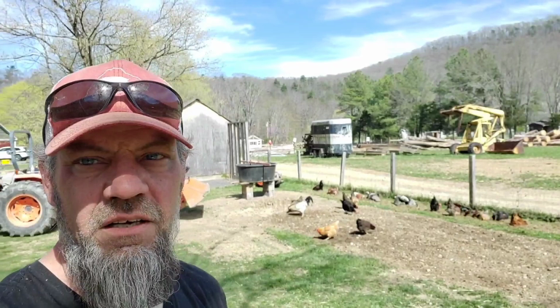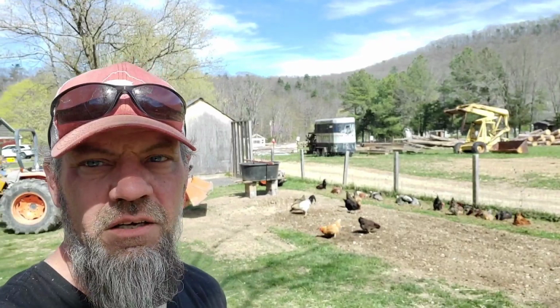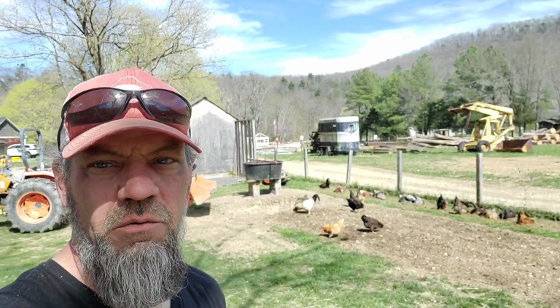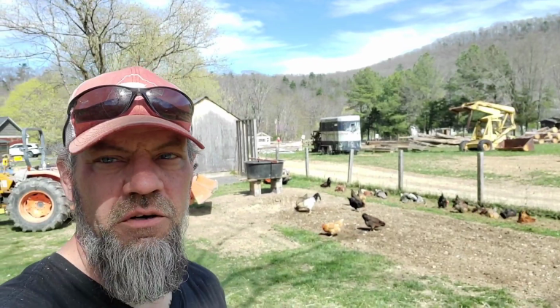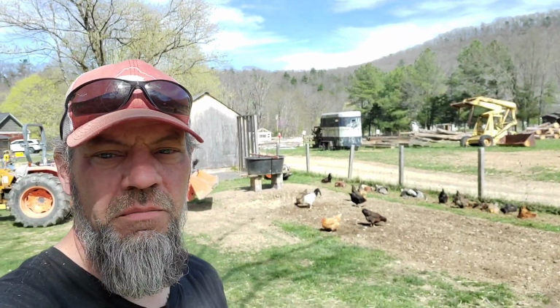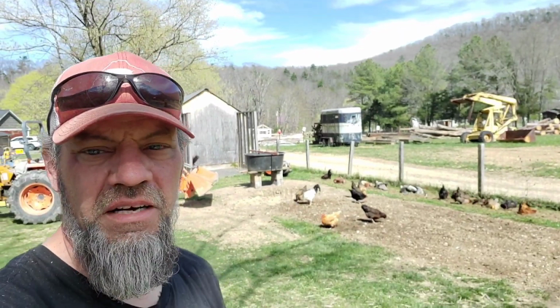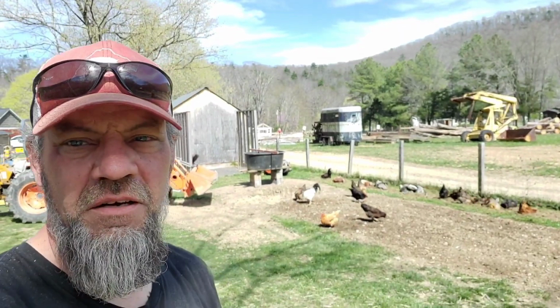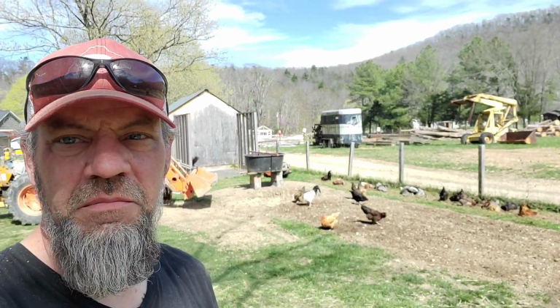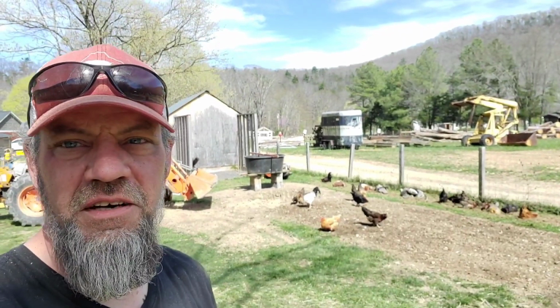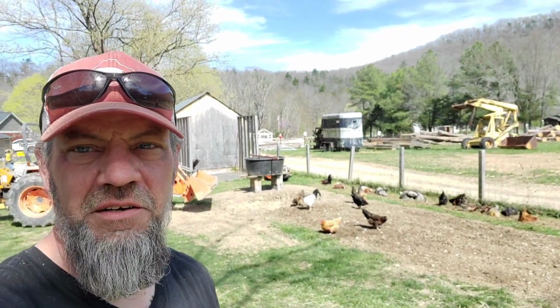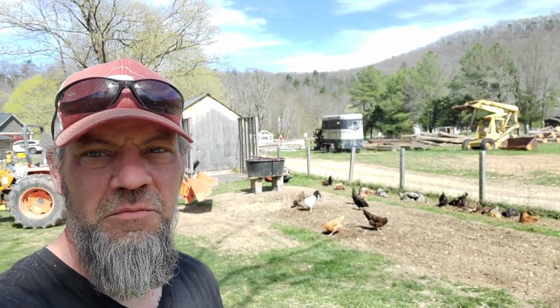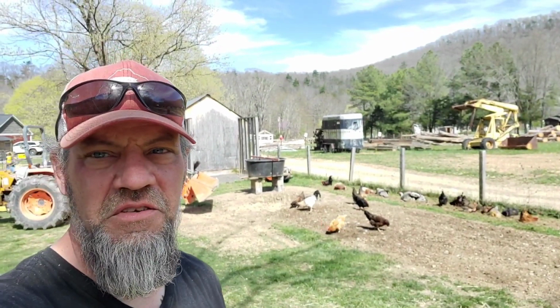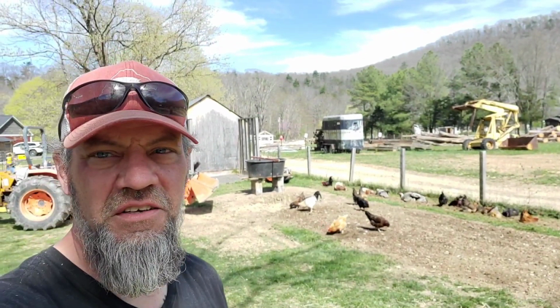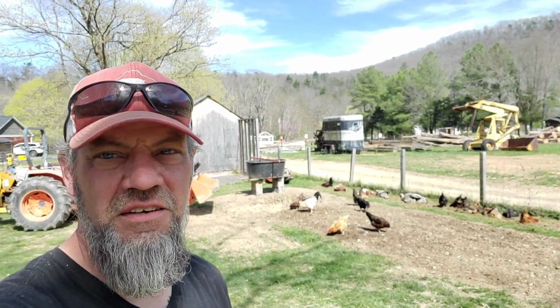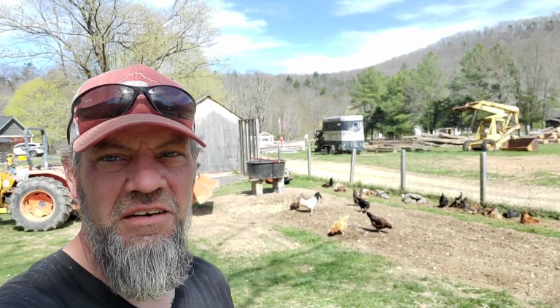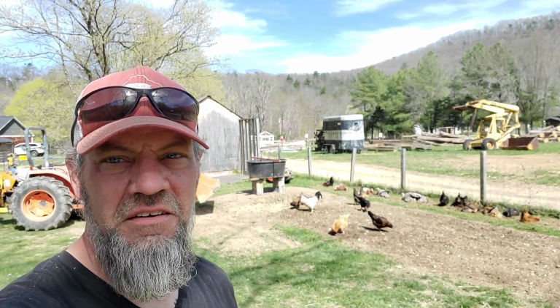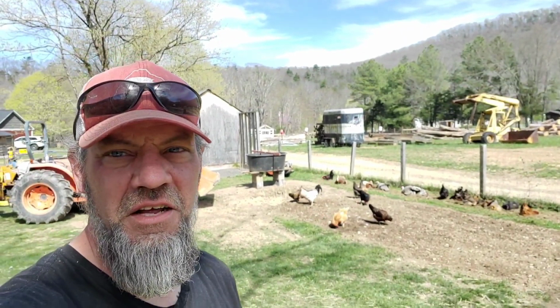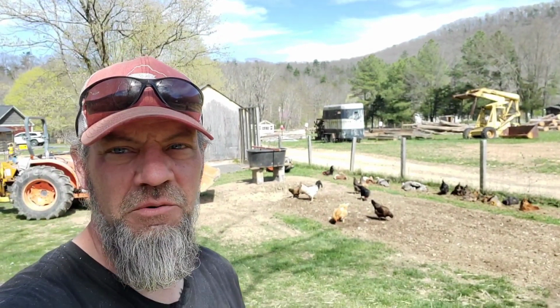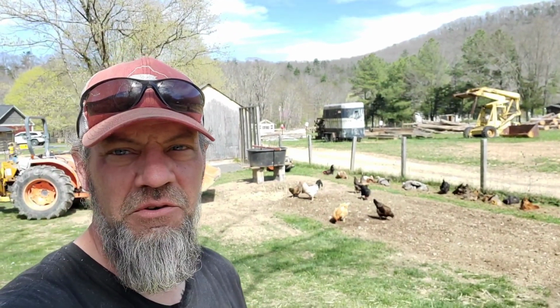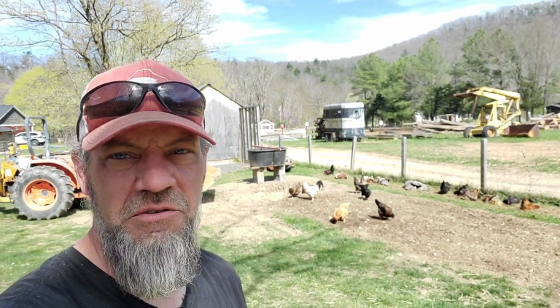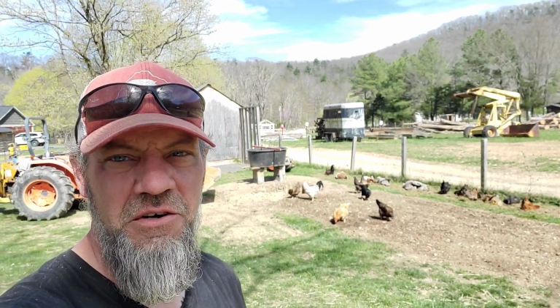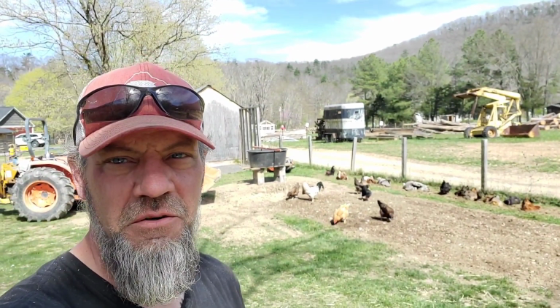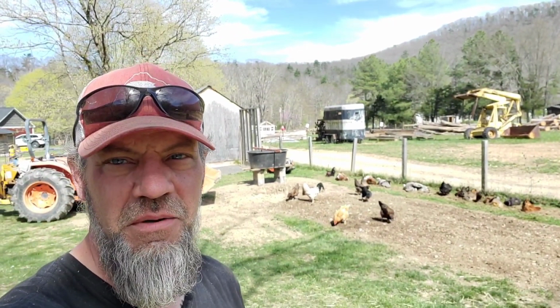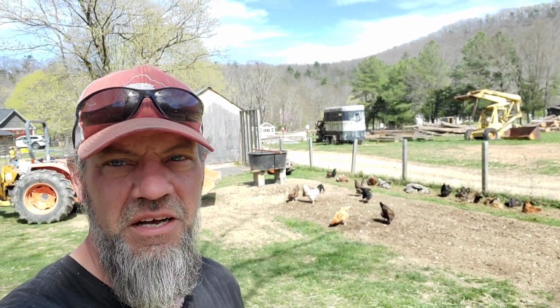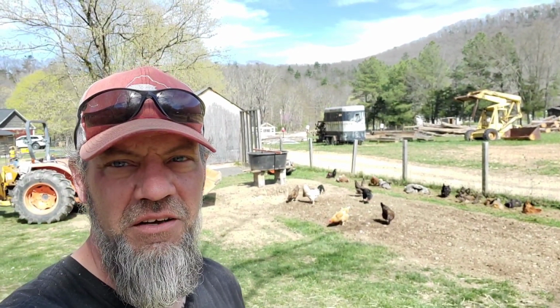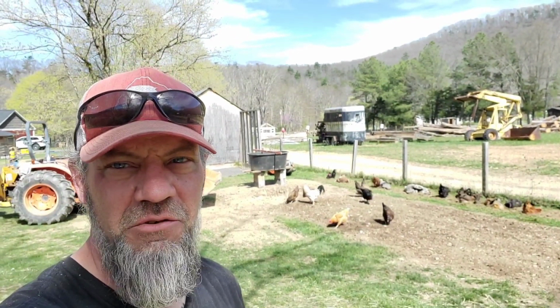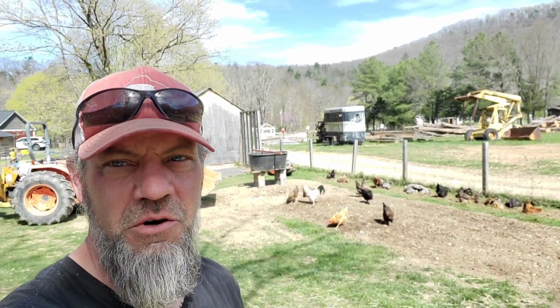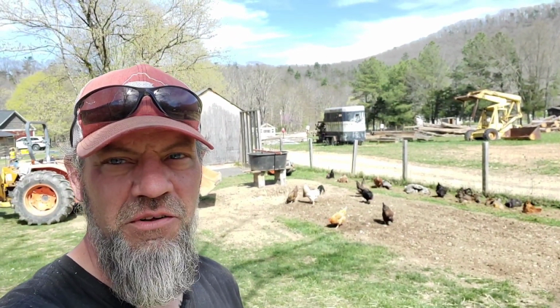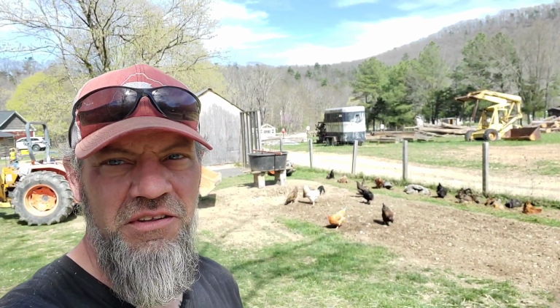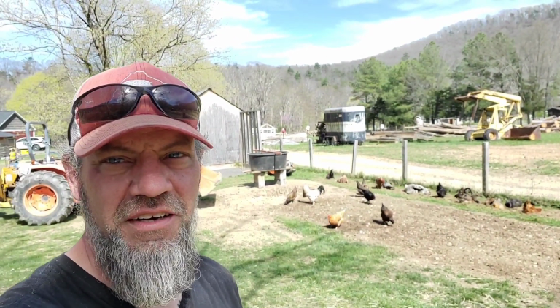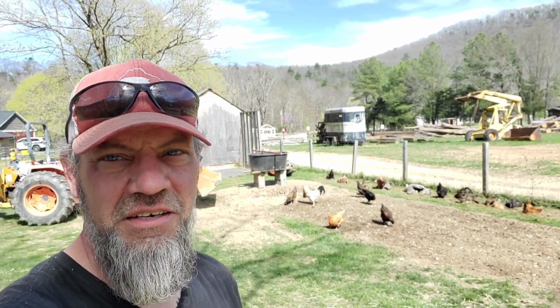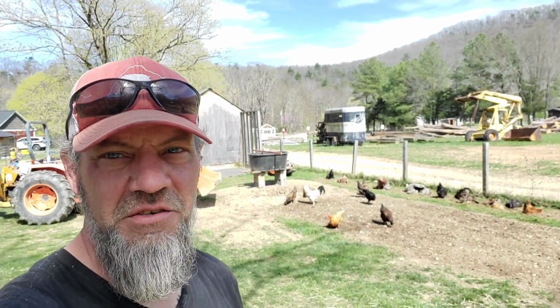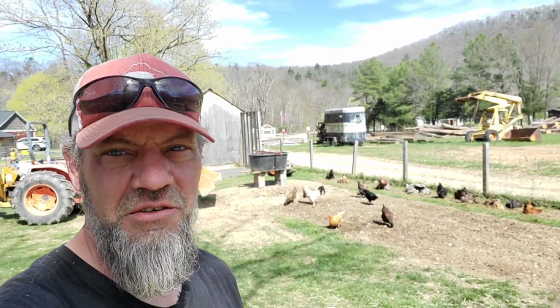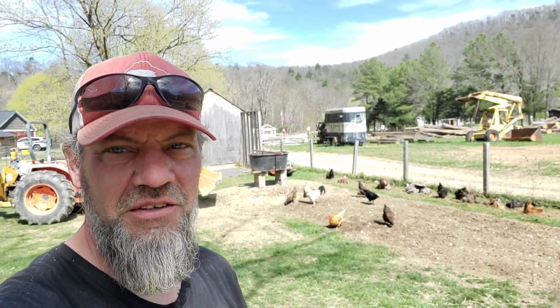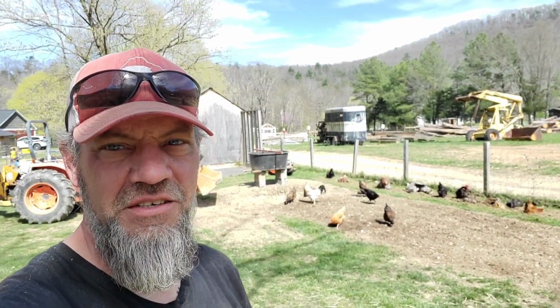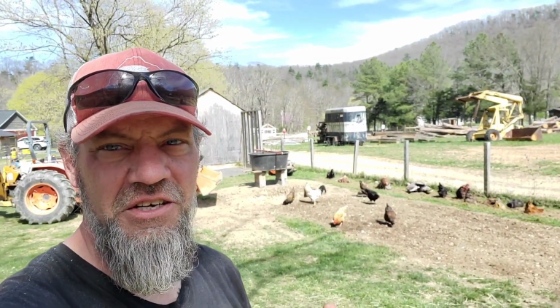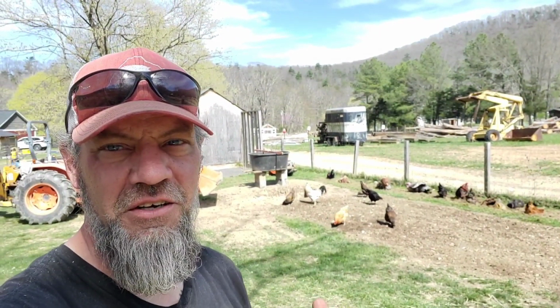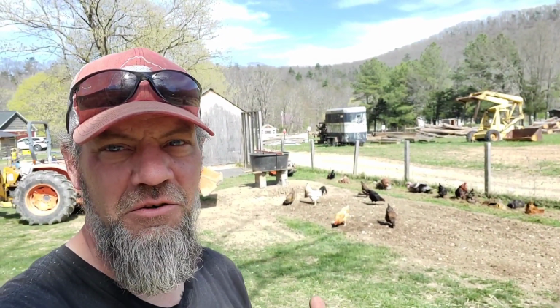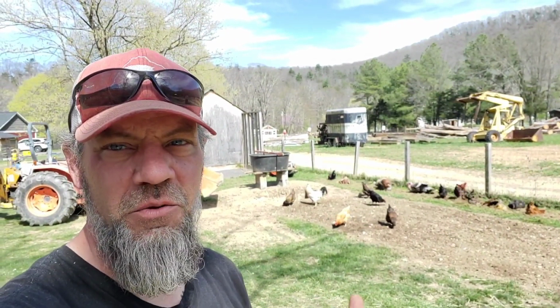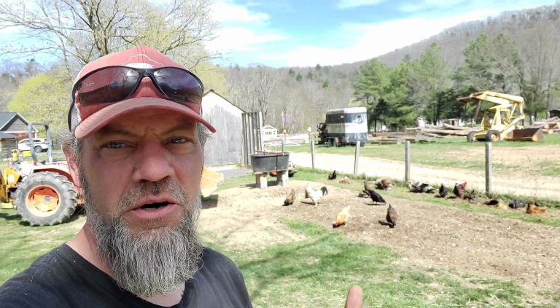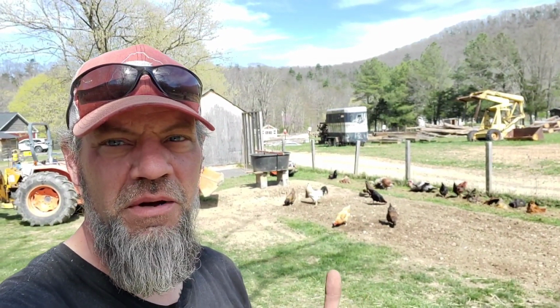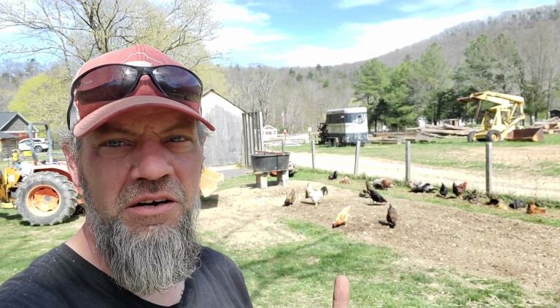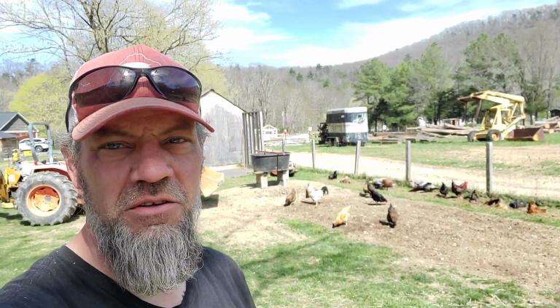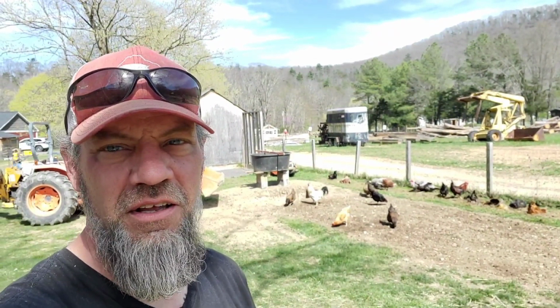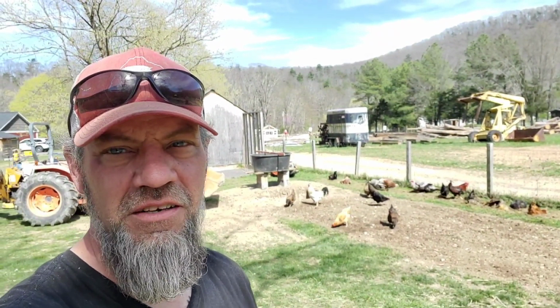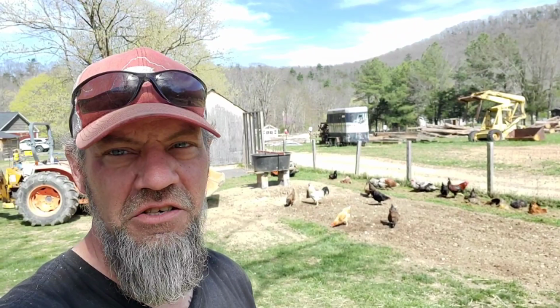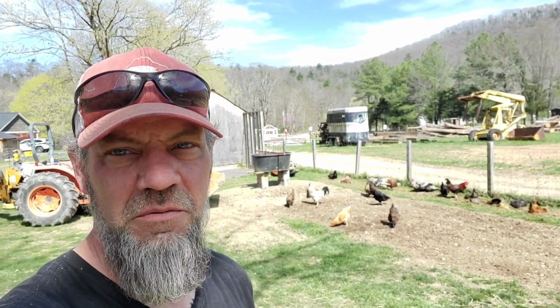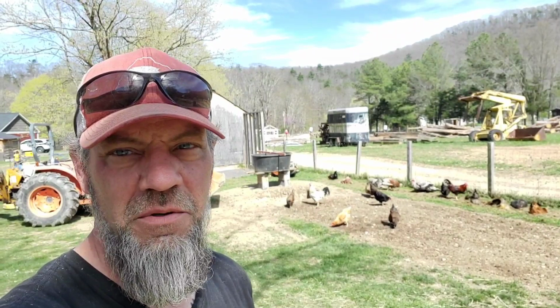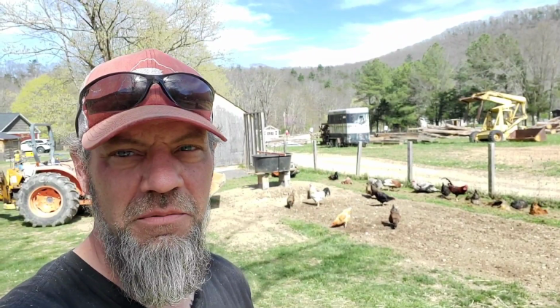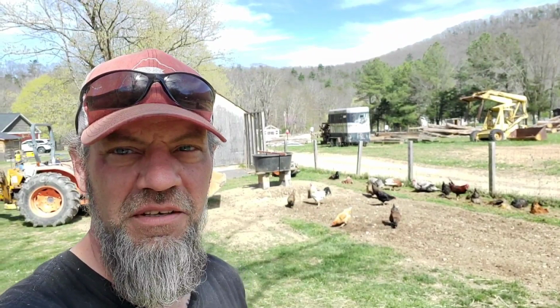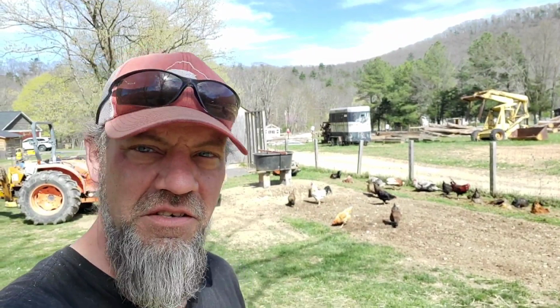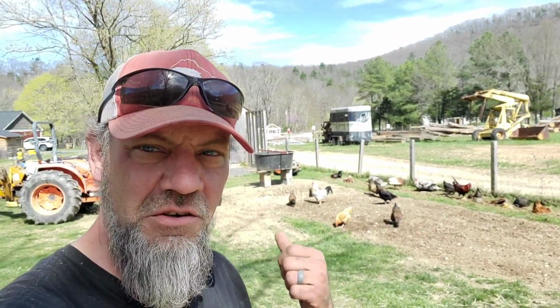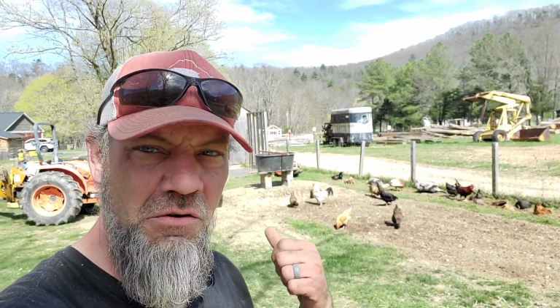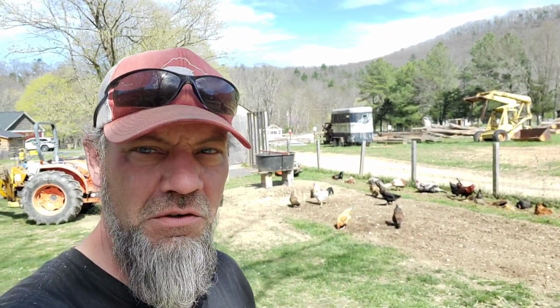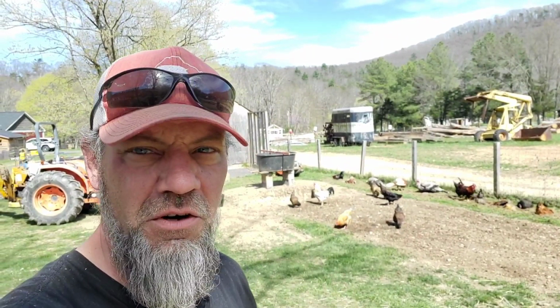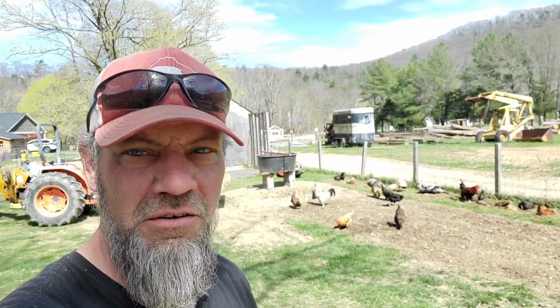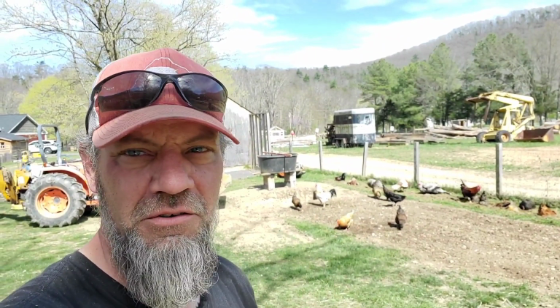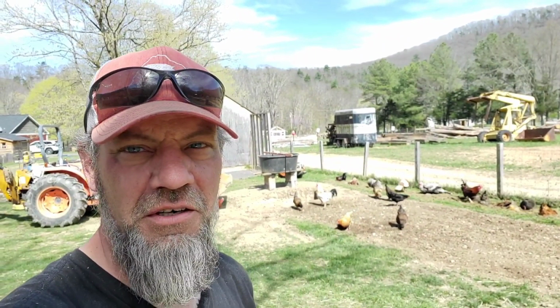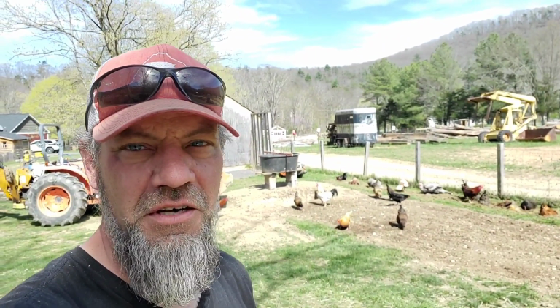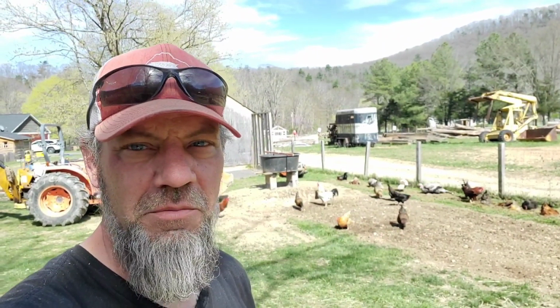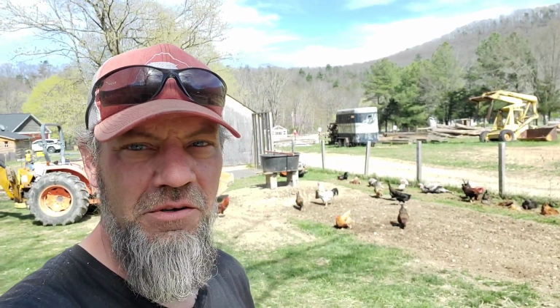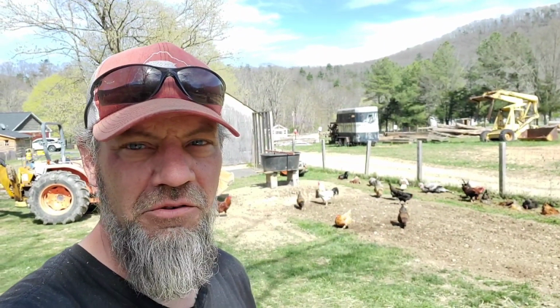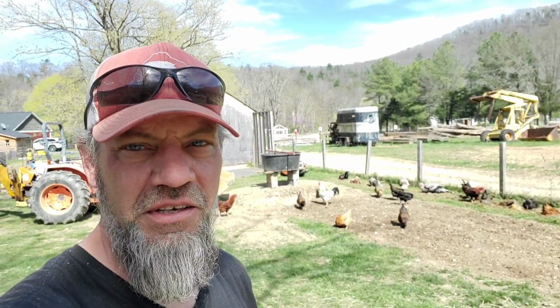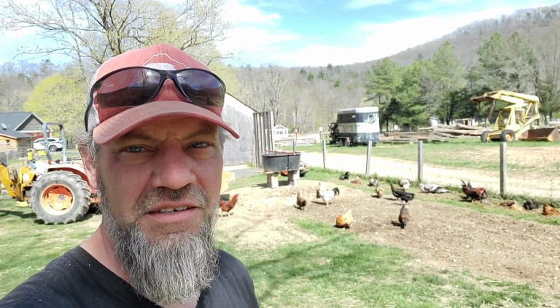Welcome back to Emetite Homestead. Today we're going to talk about growing things — going to check in on watermelon and Lankton pumpkins, go over the garden, and look at a couple other things.